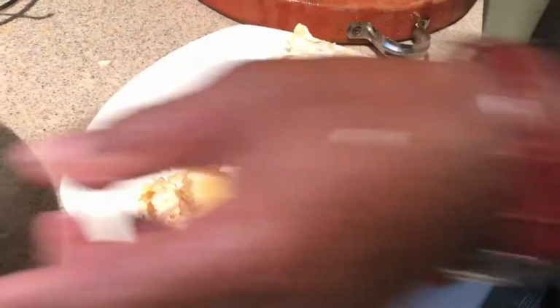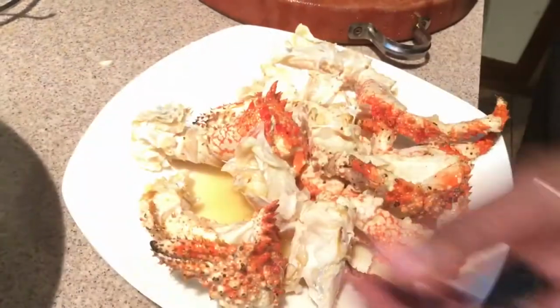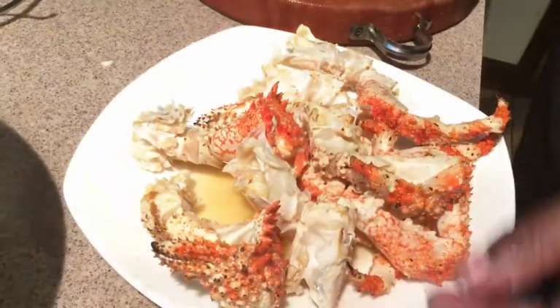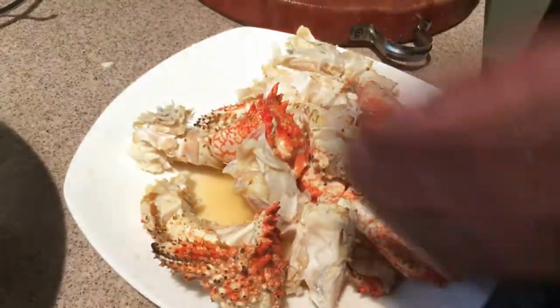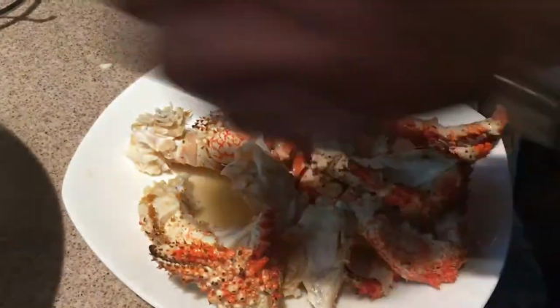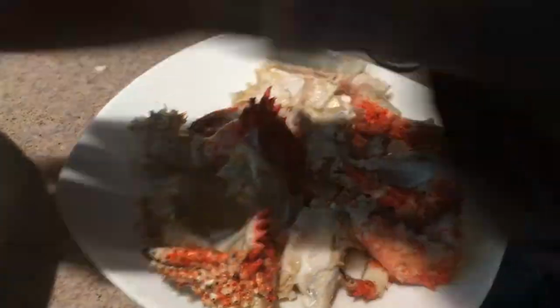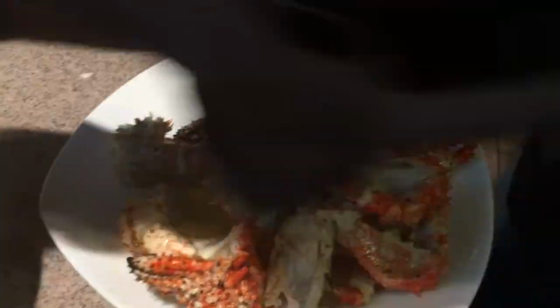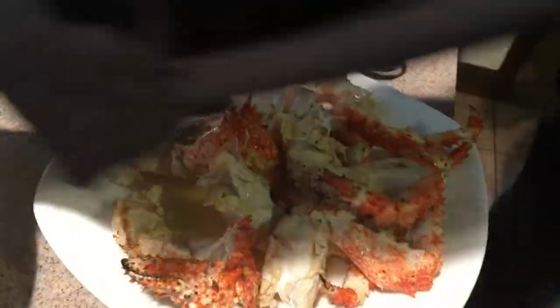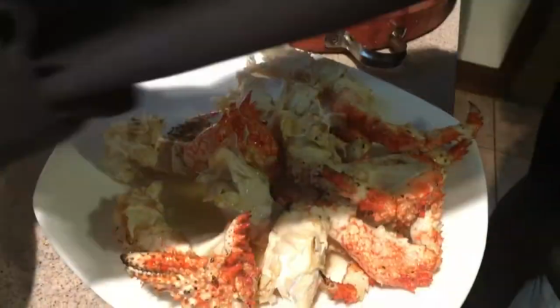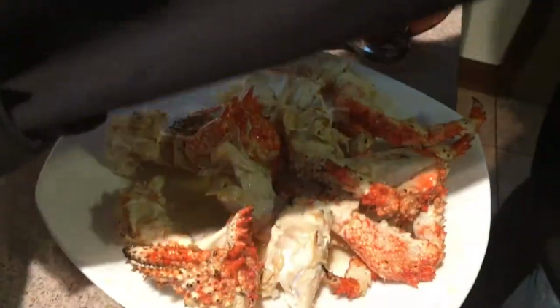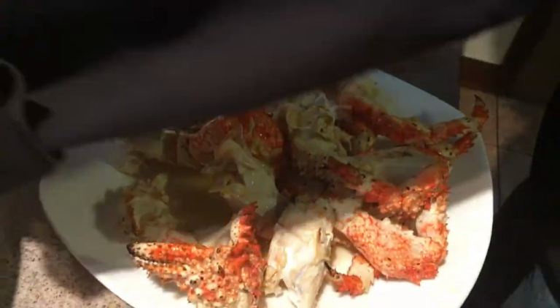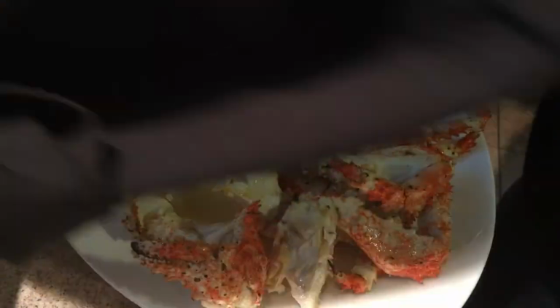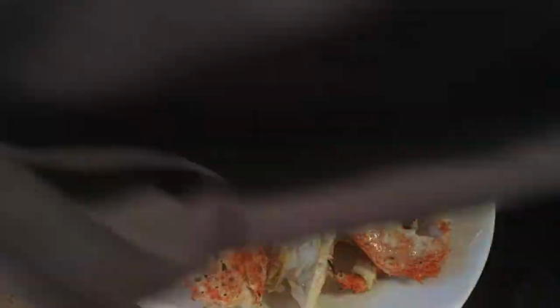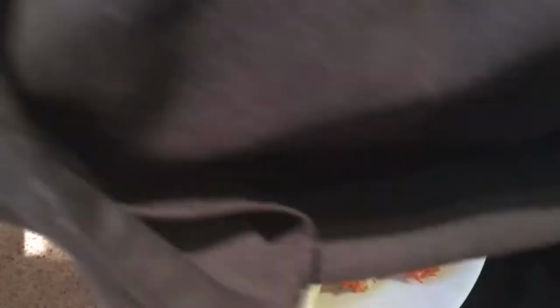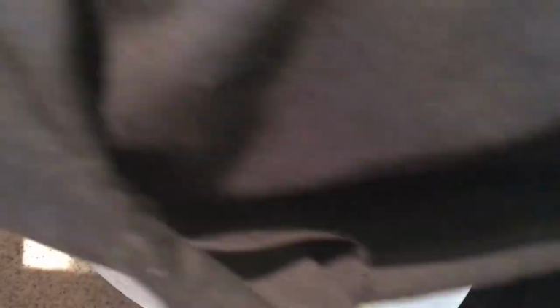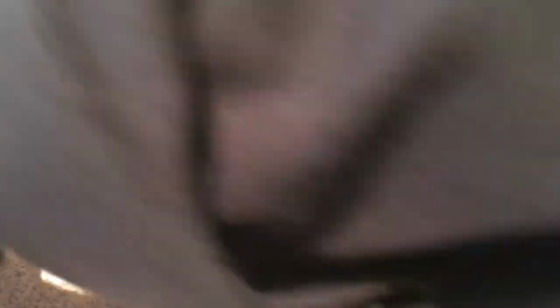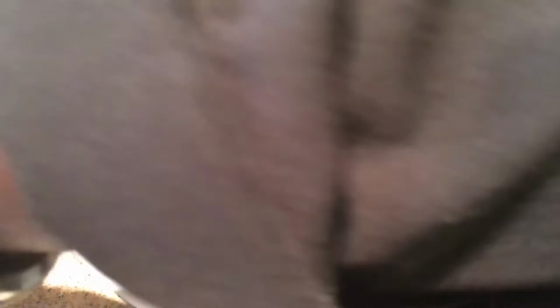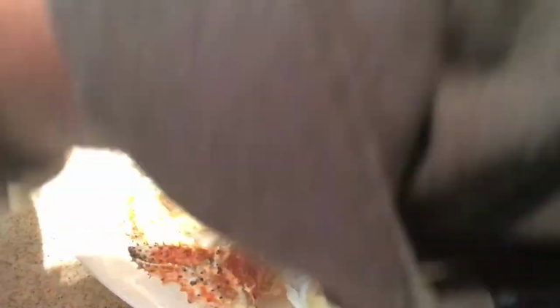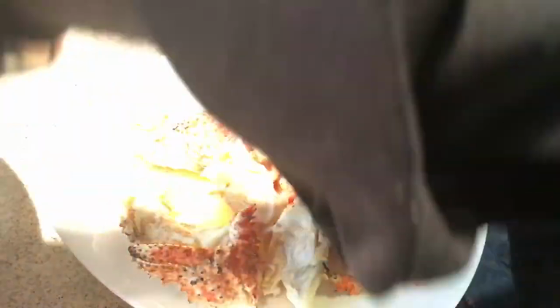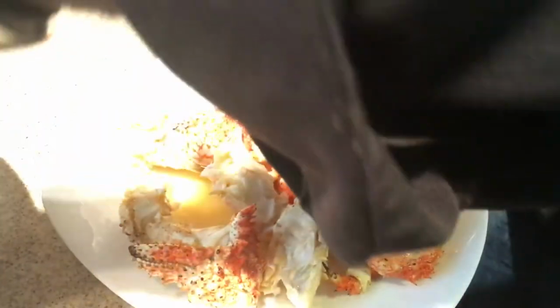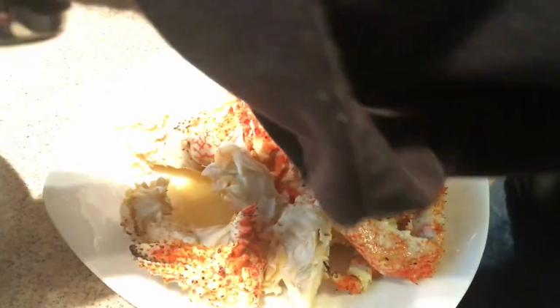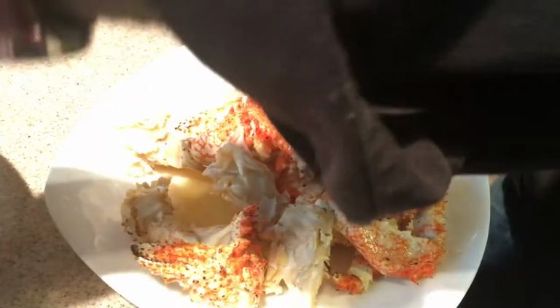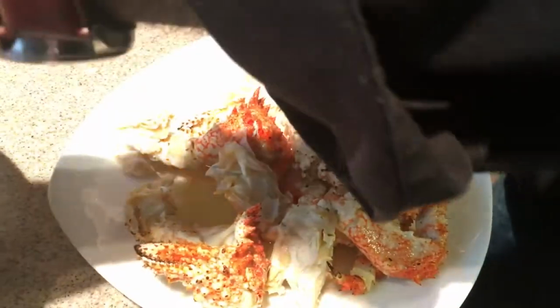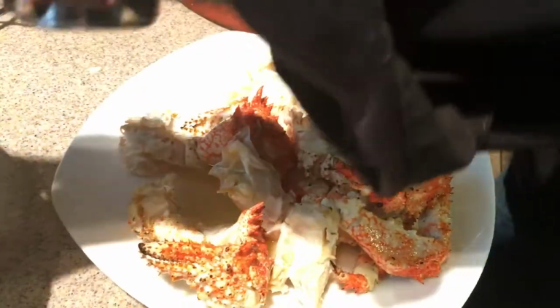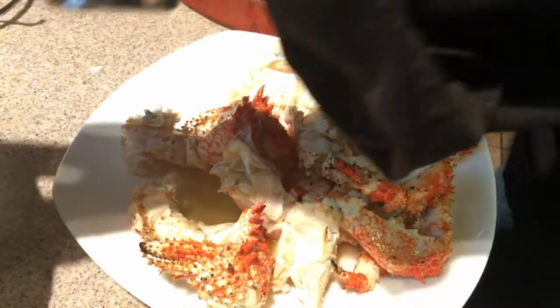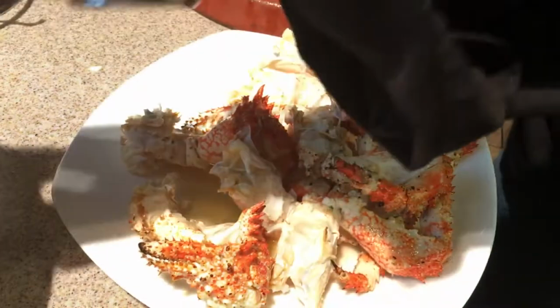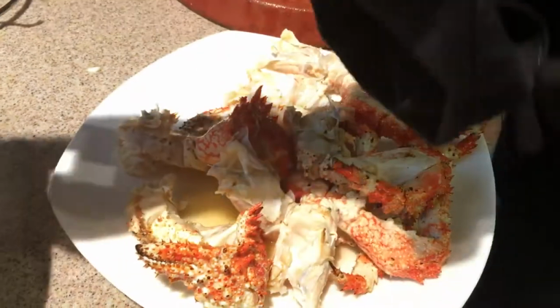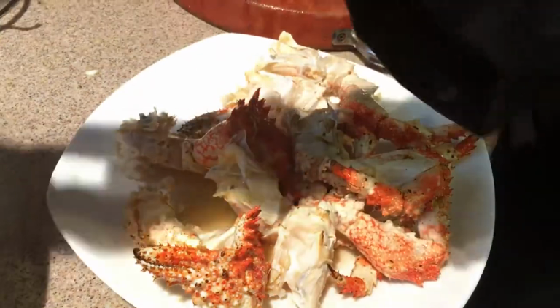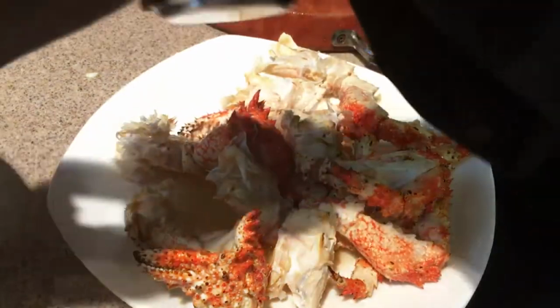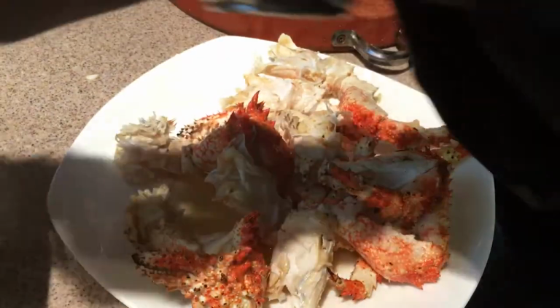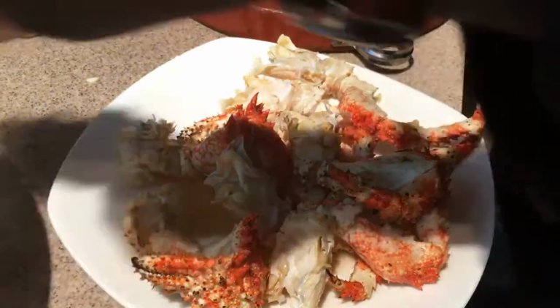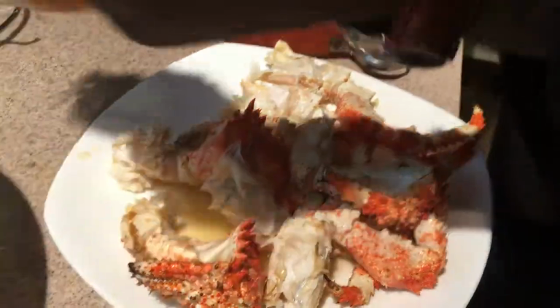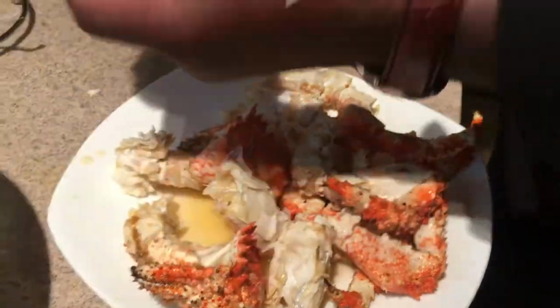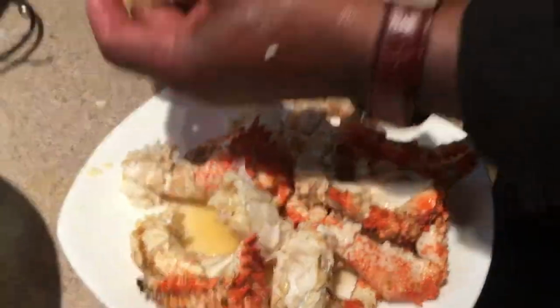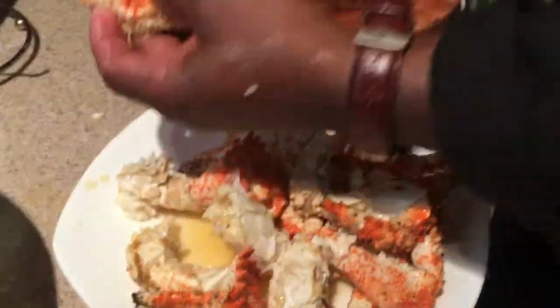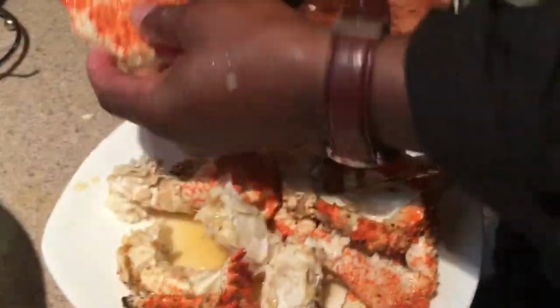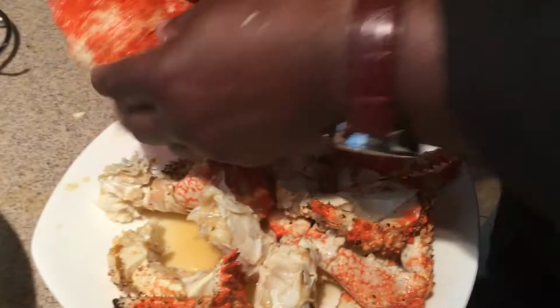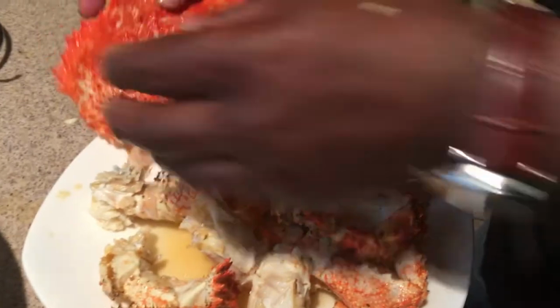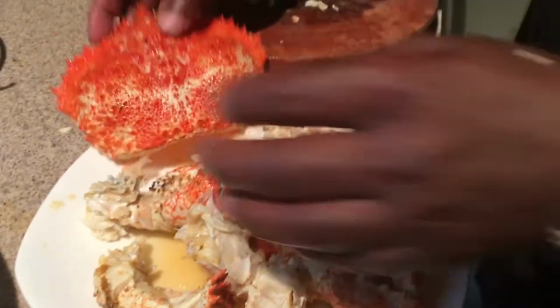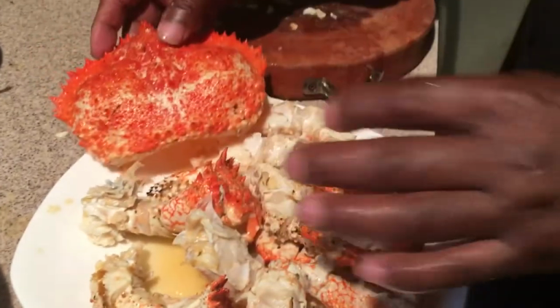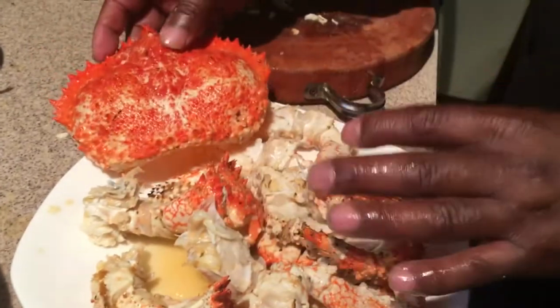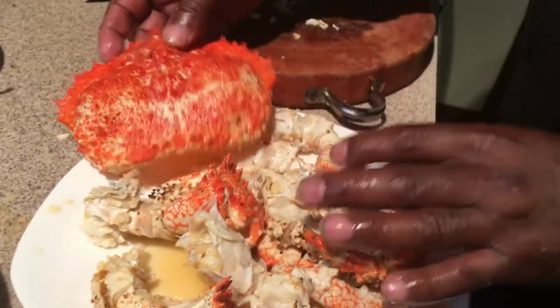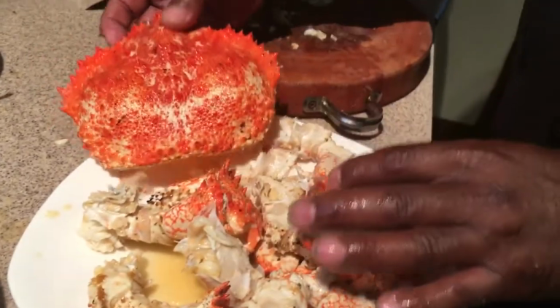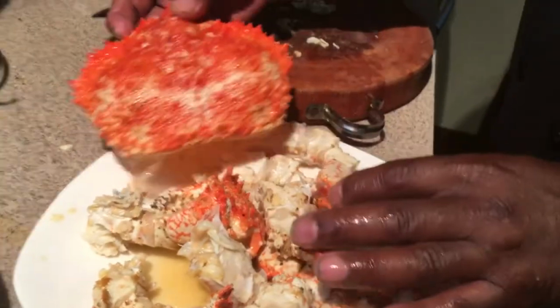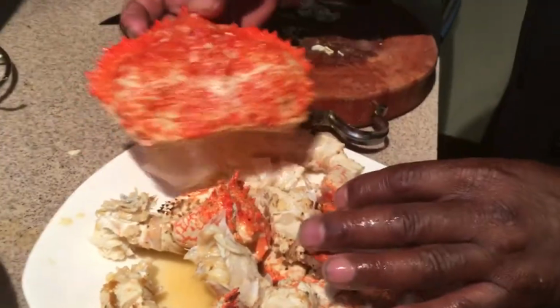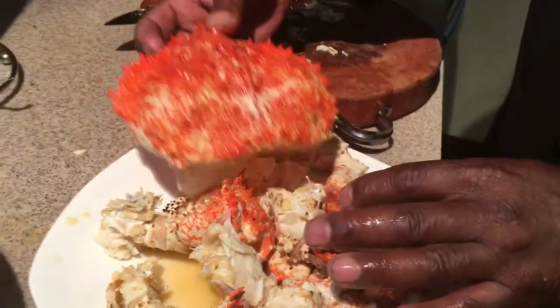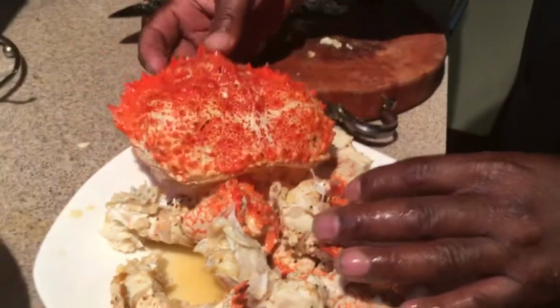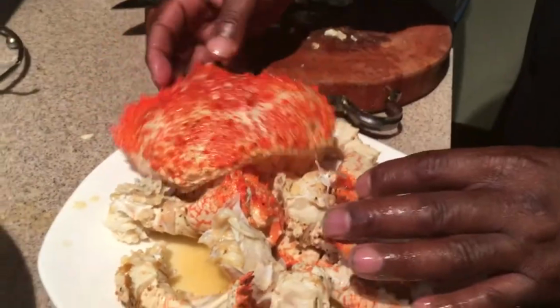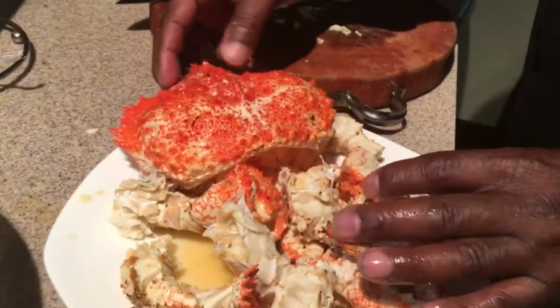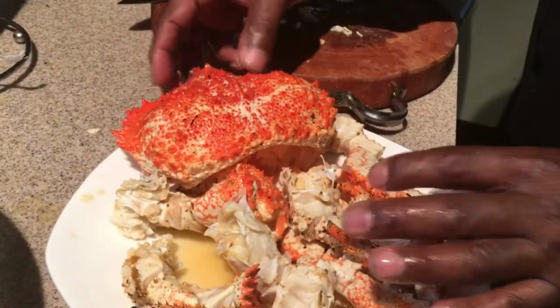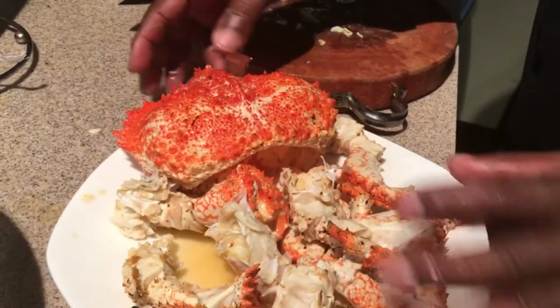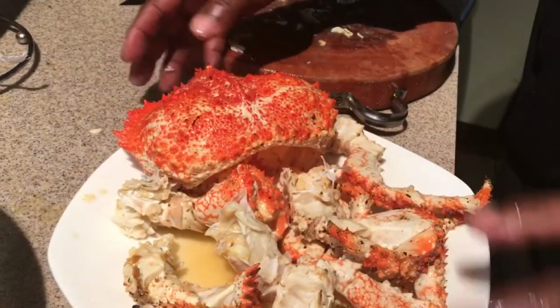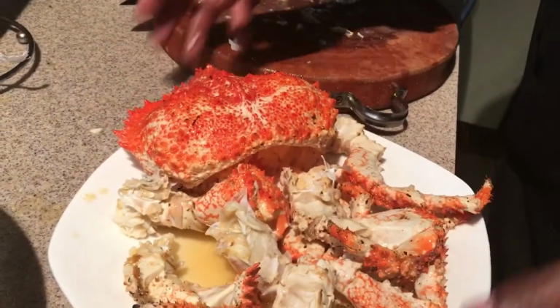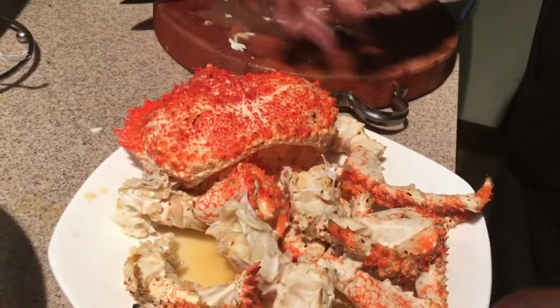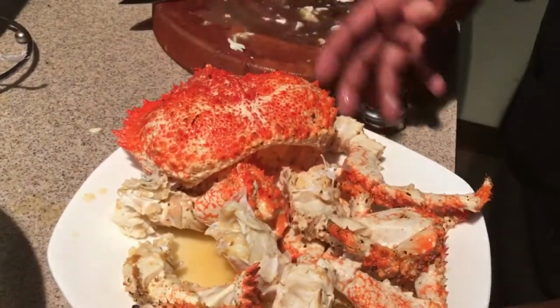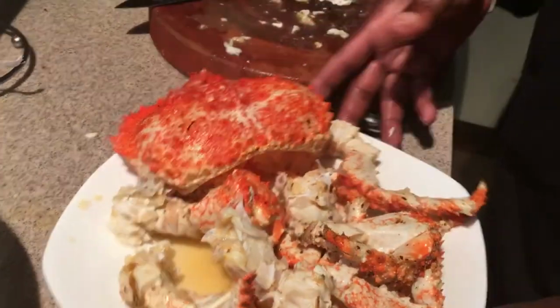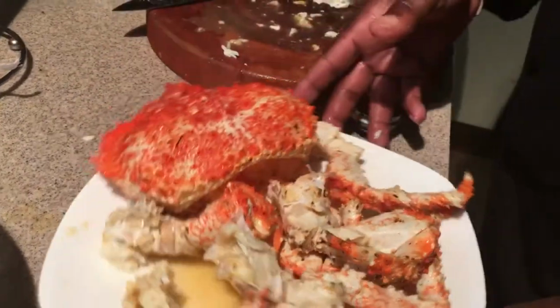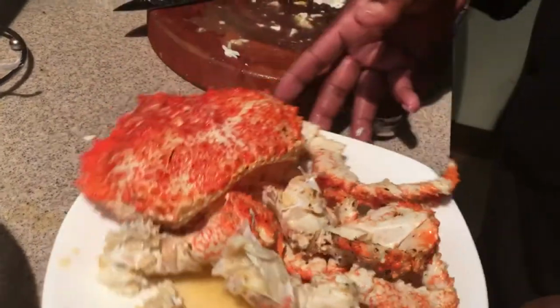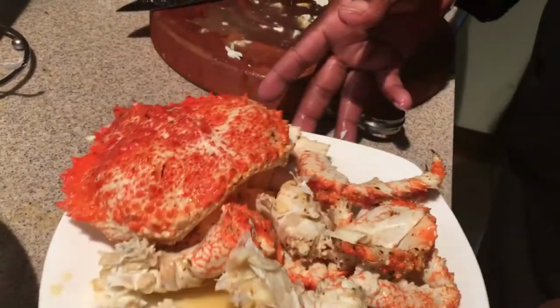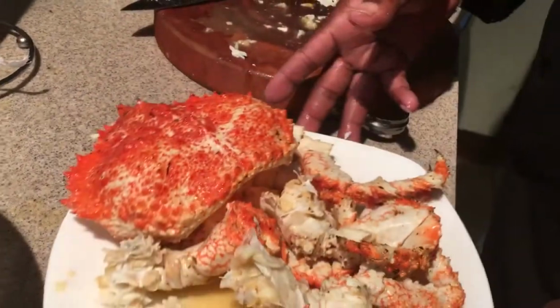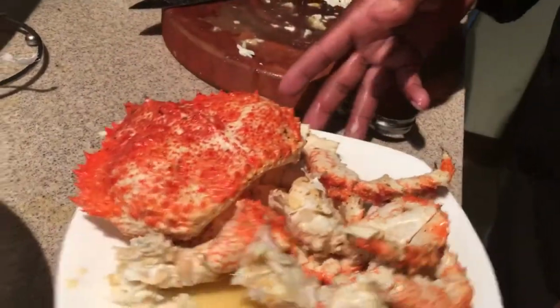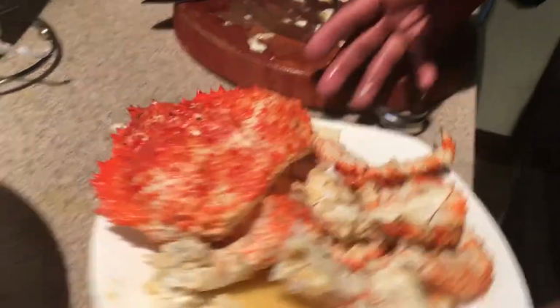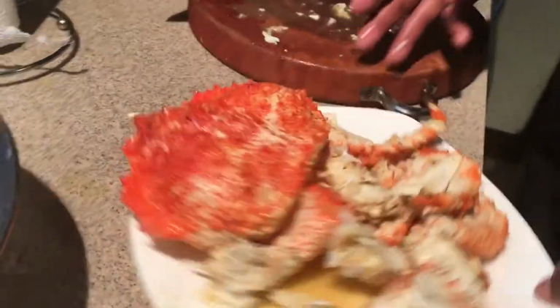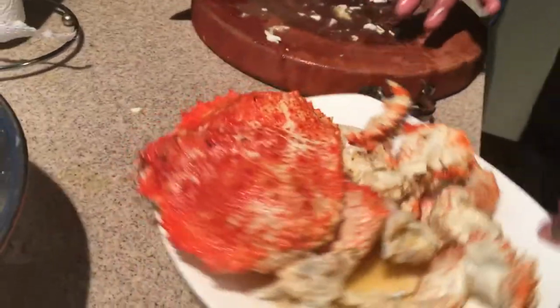I'm gonna go ahead and take this now, melt some butter, and eat it like I would an Alaskan king crab leg. That's a lot of meat — that's really nice. And you still have your shell for your presentation.